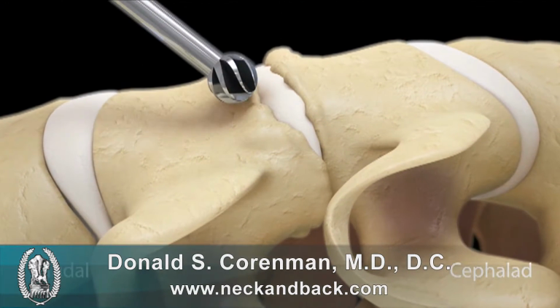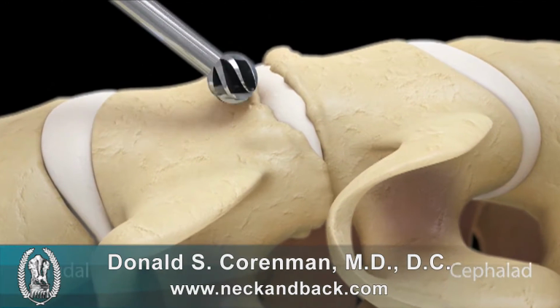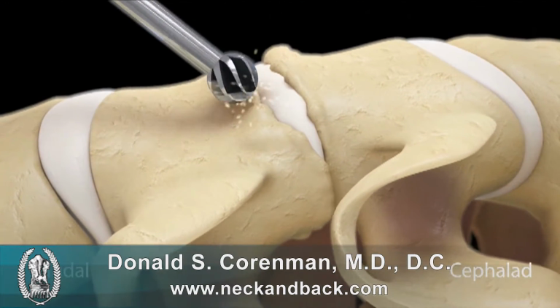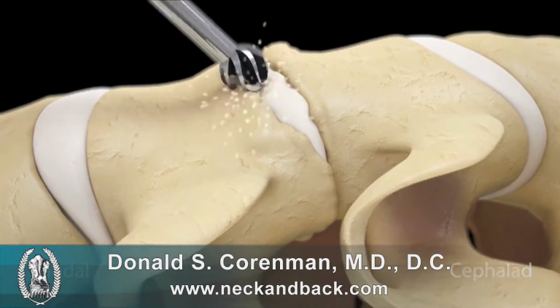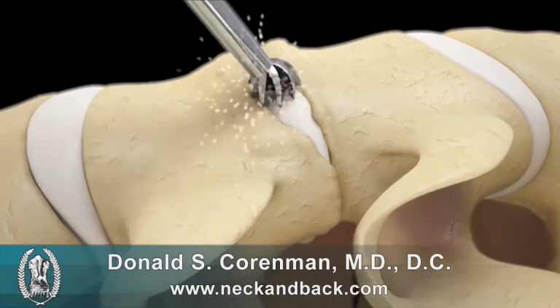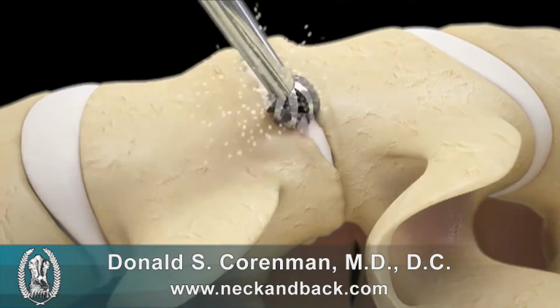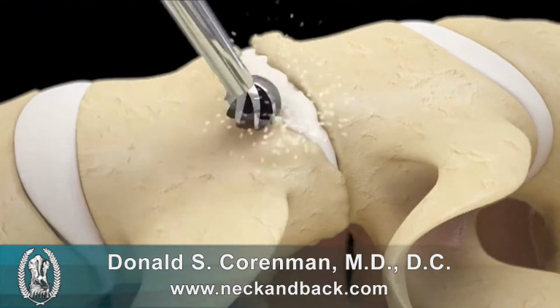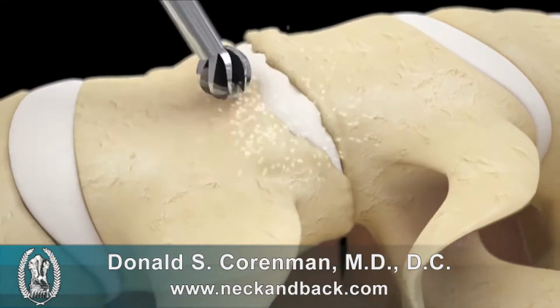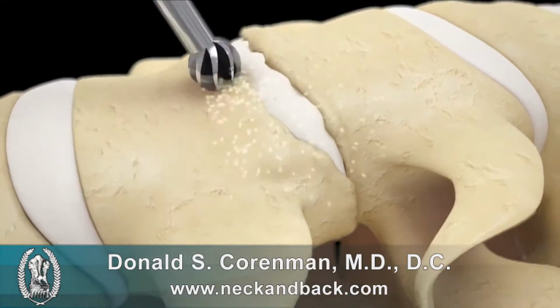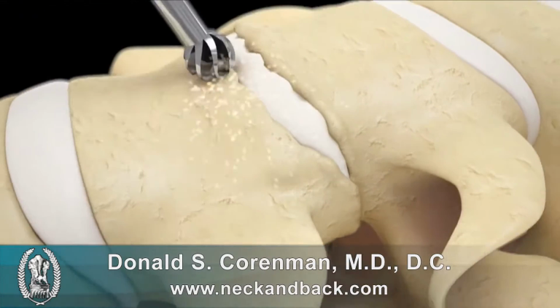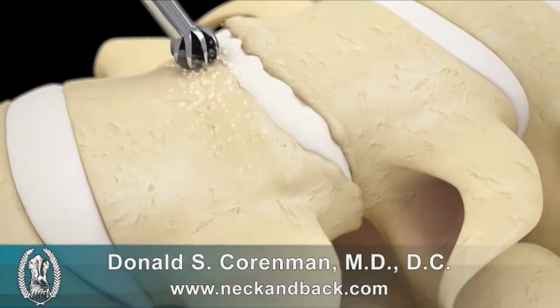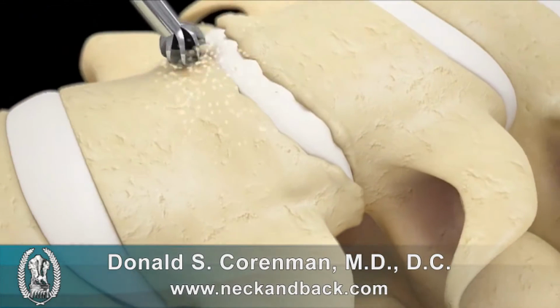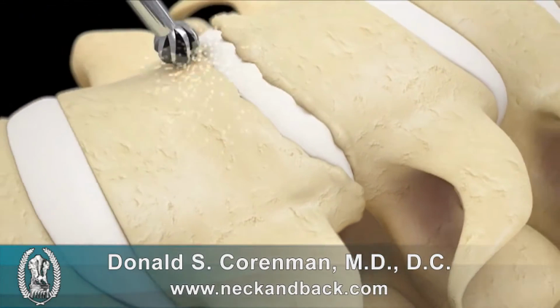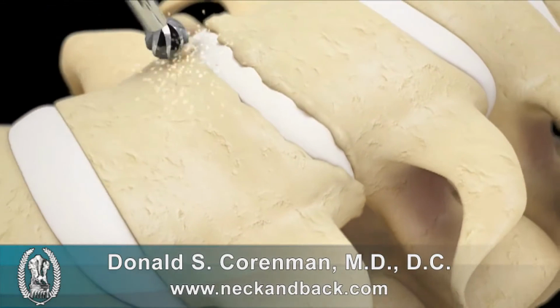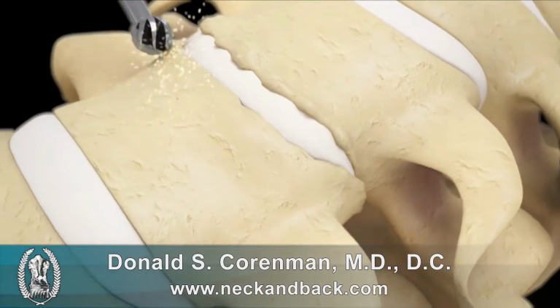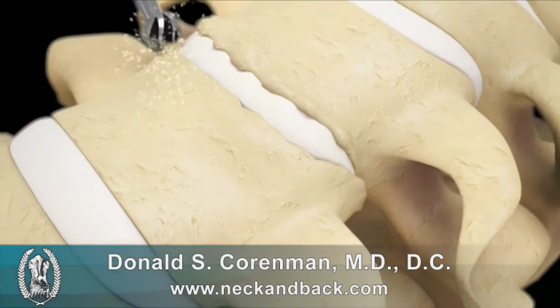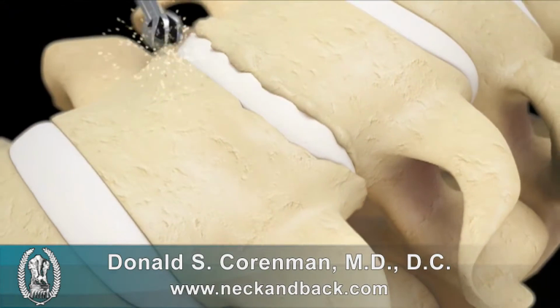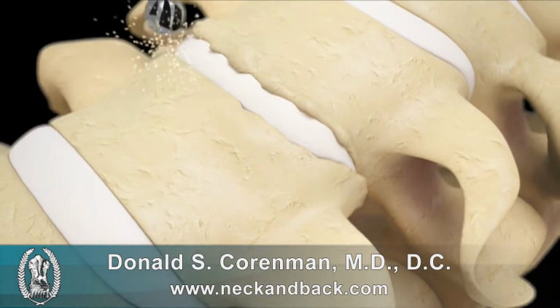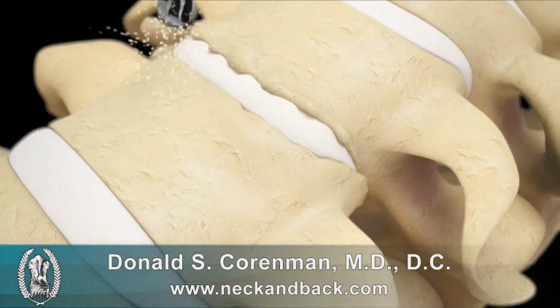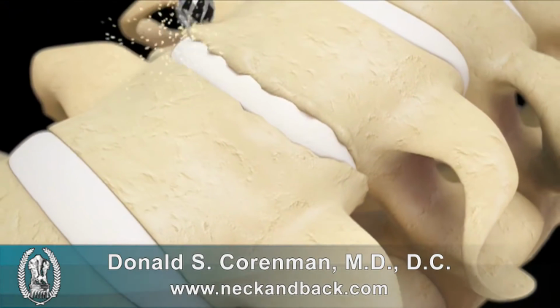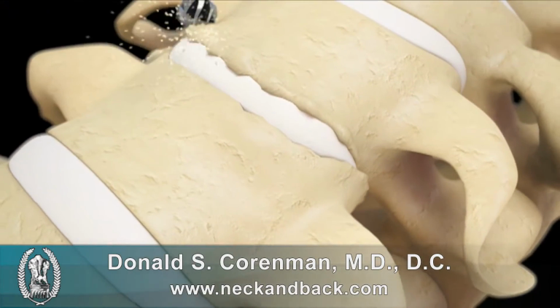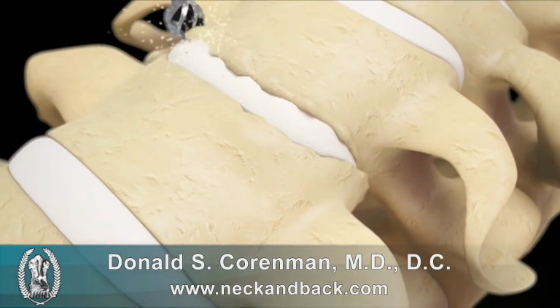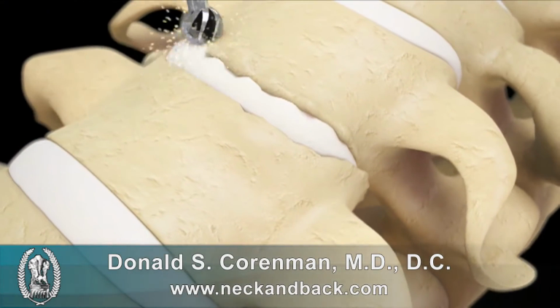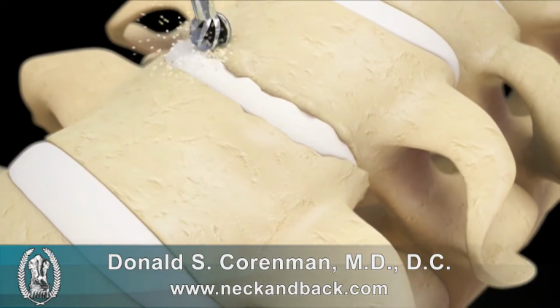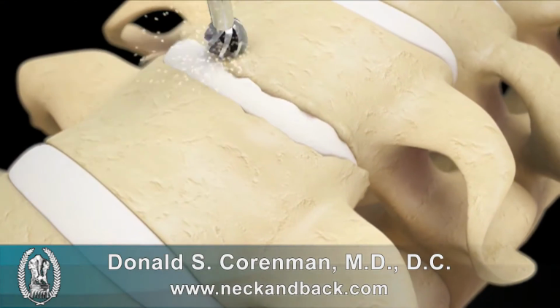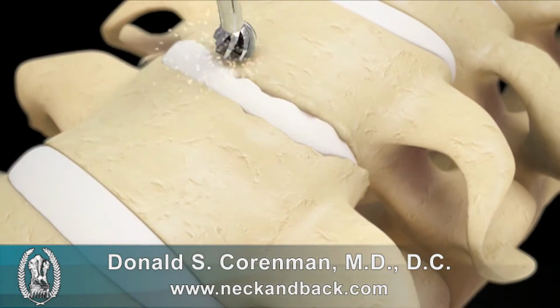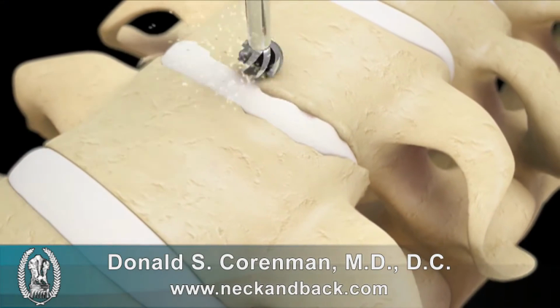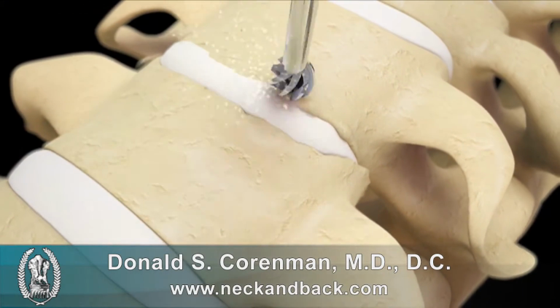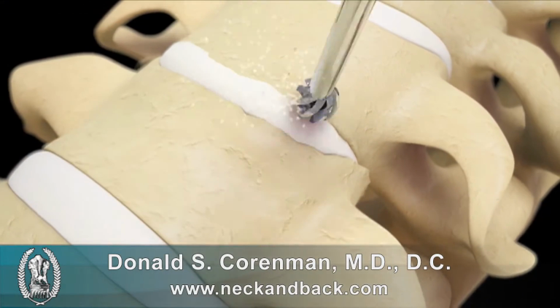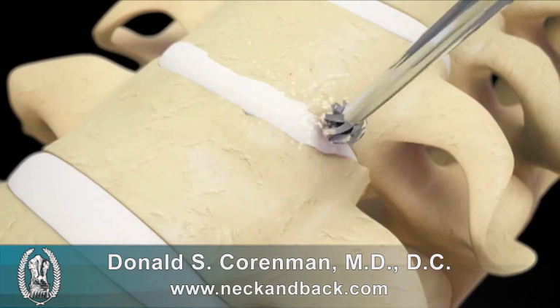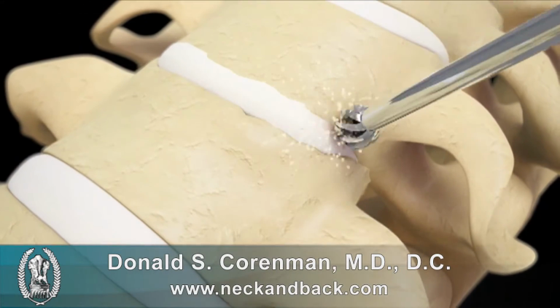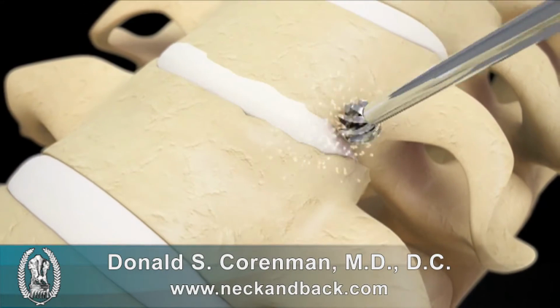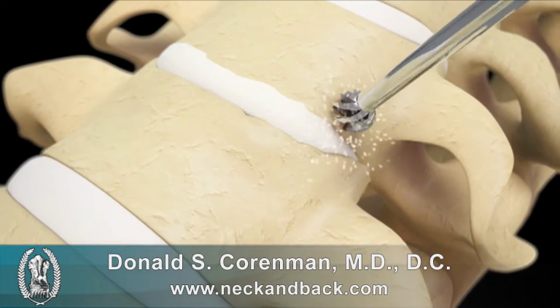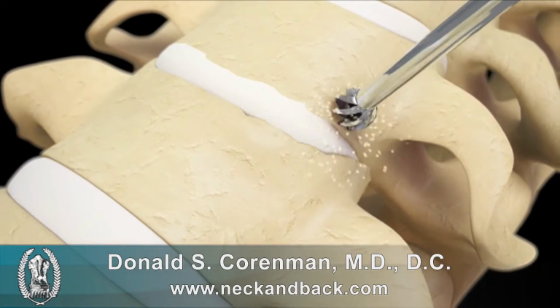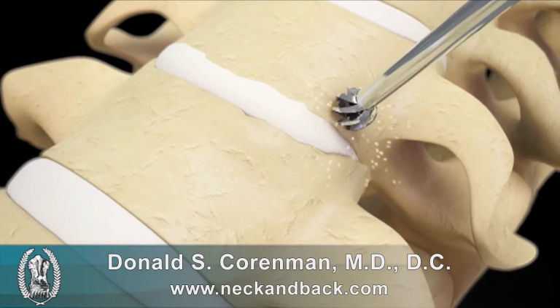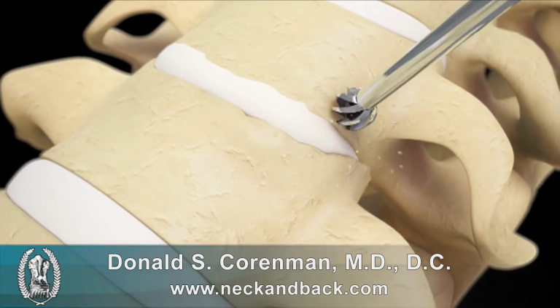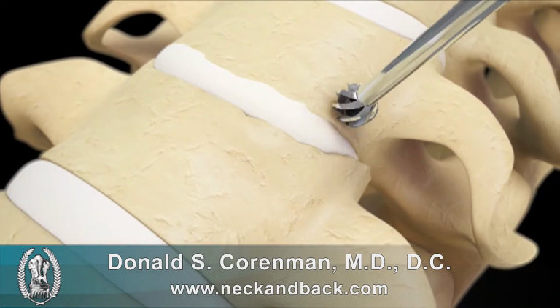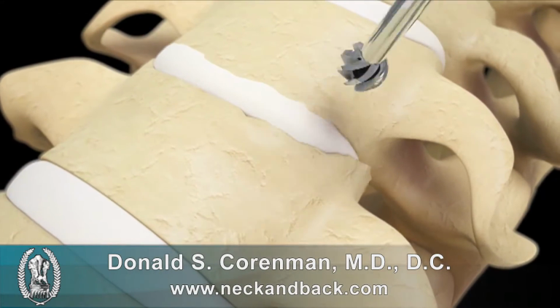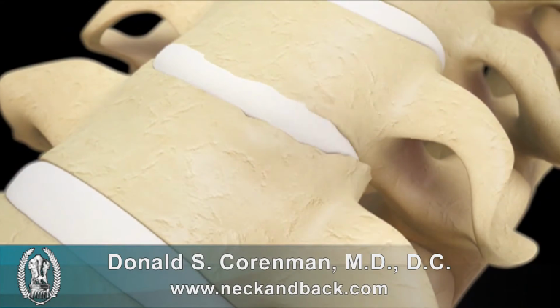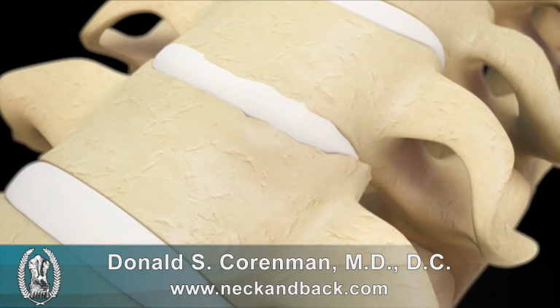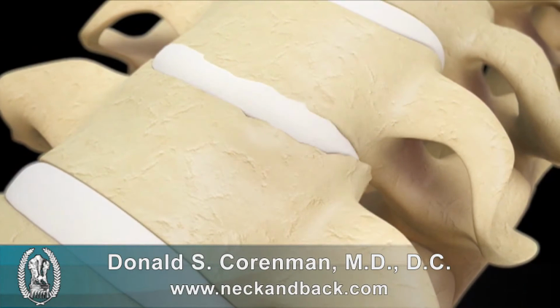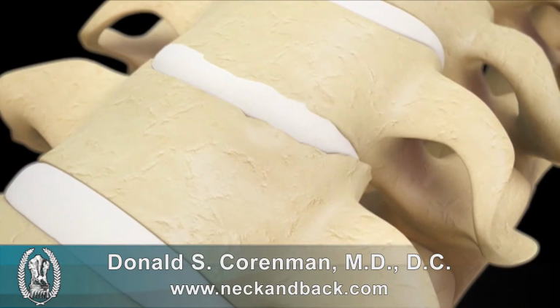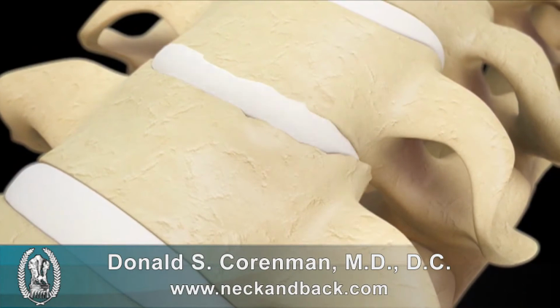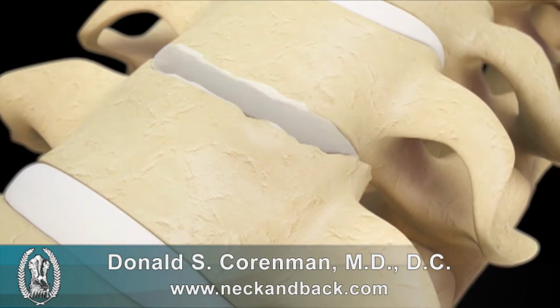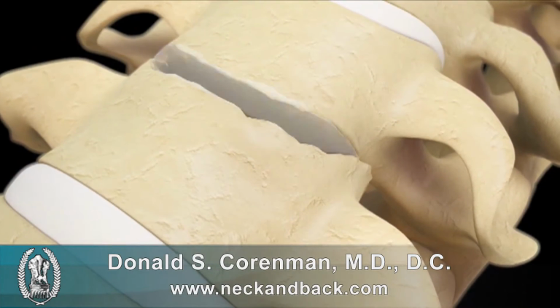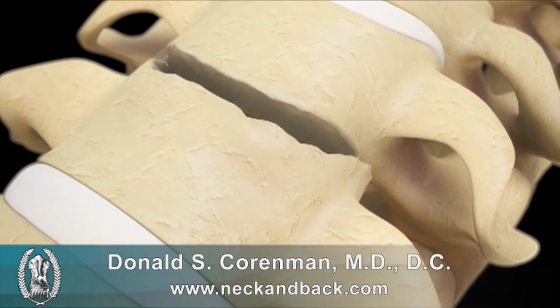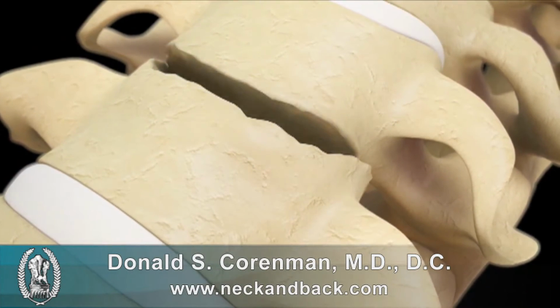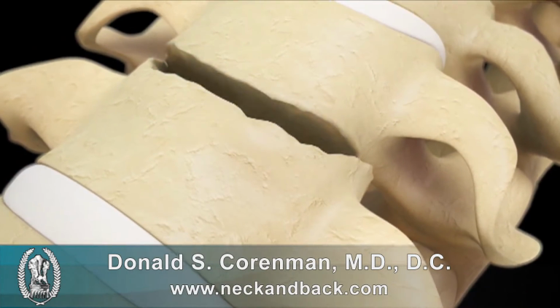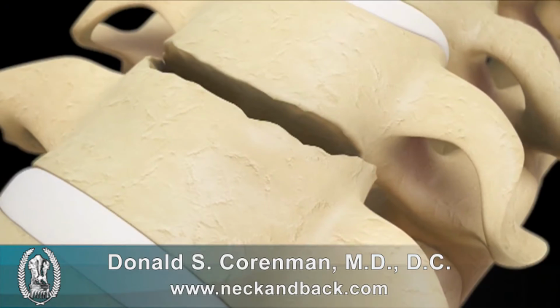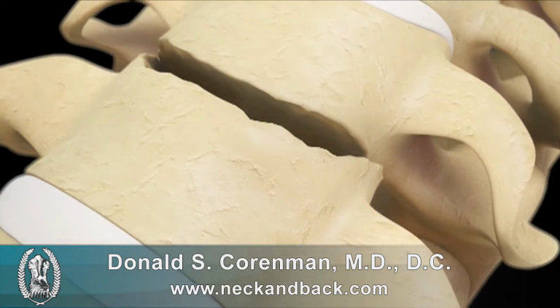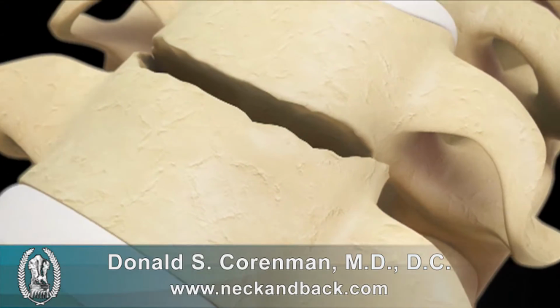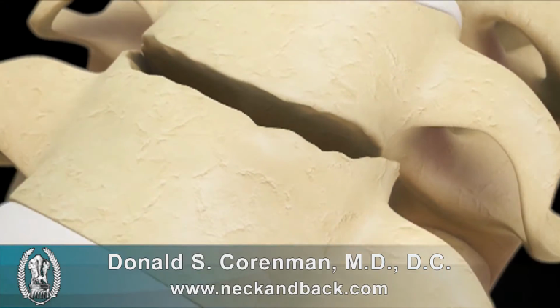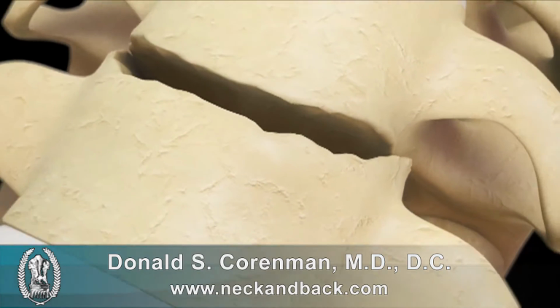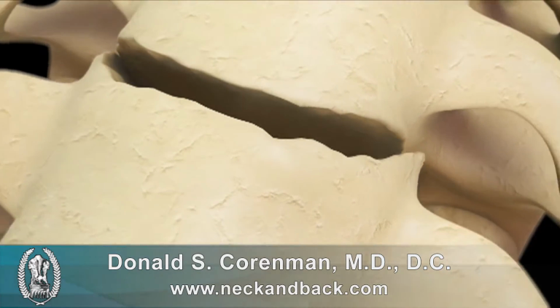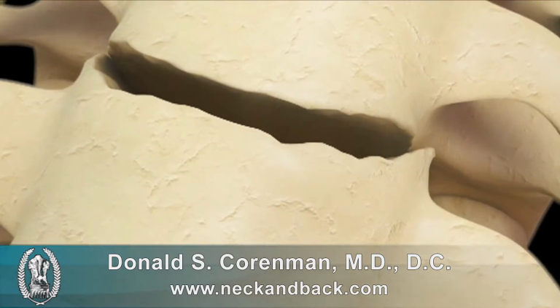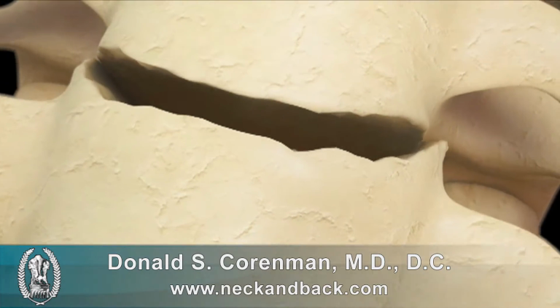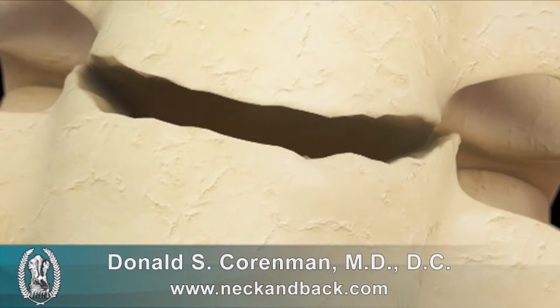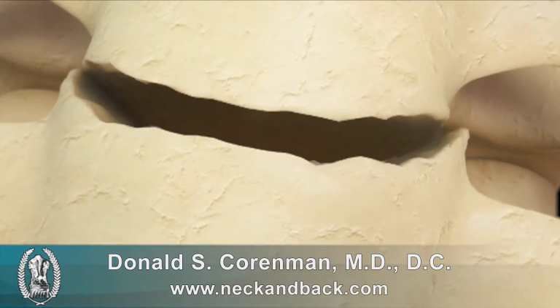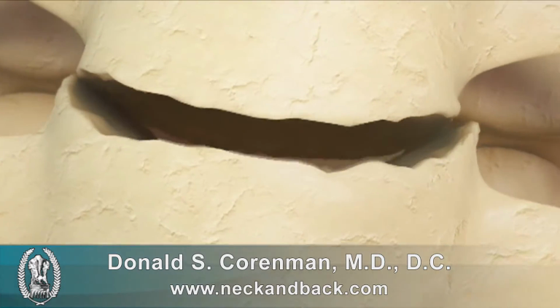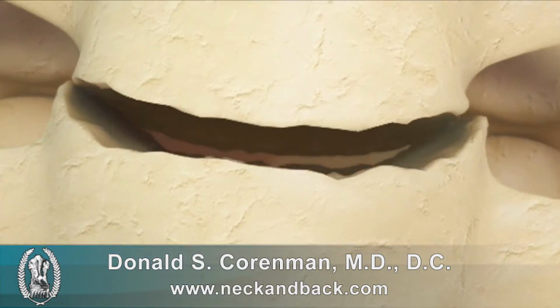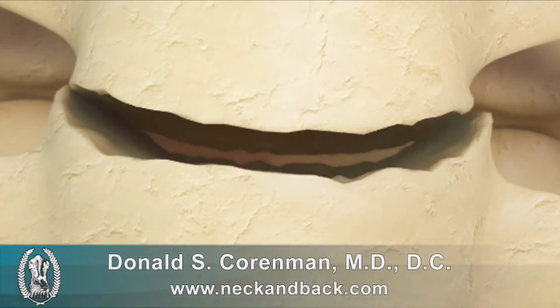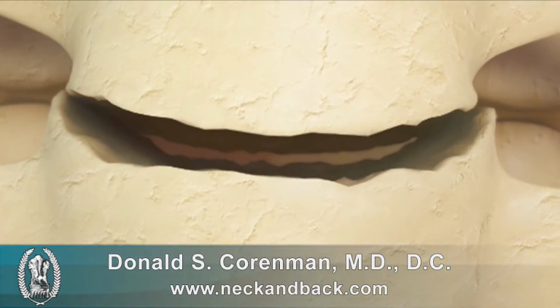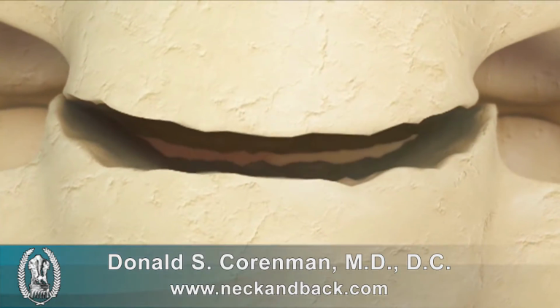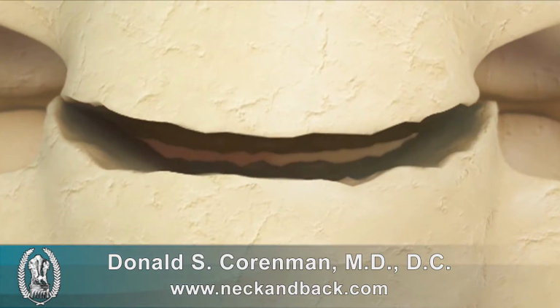You first start at the level of the bad disc where you remove the anterior bone spurs. Then you remove the disc.